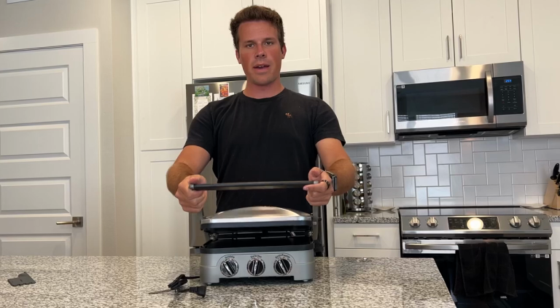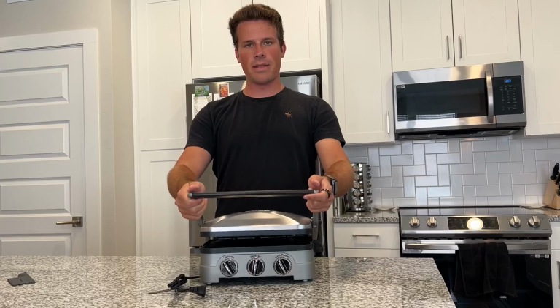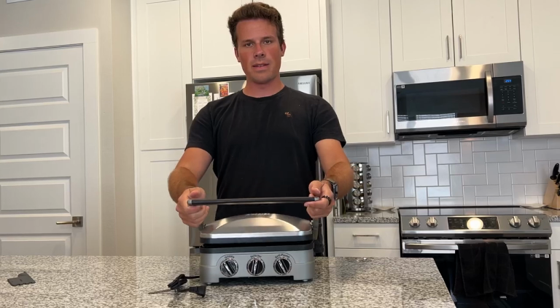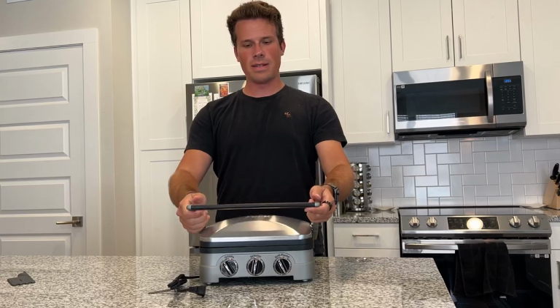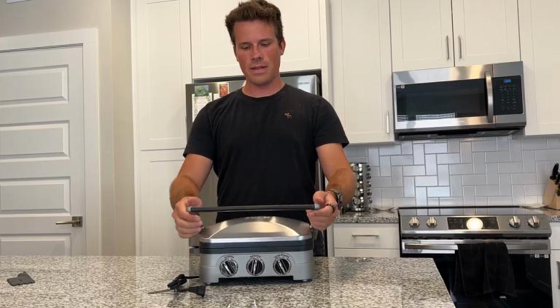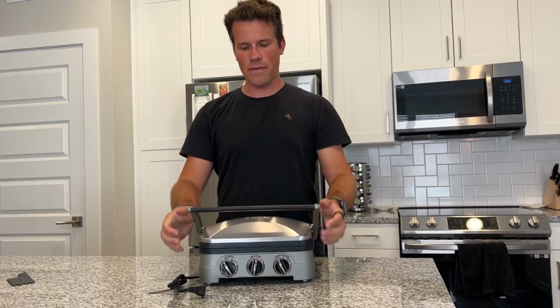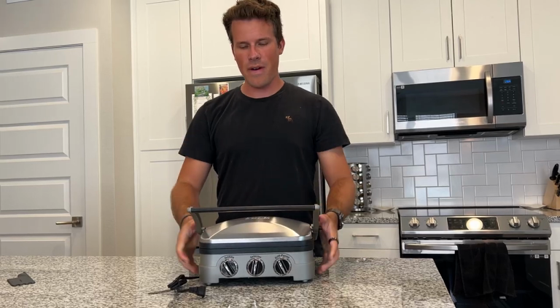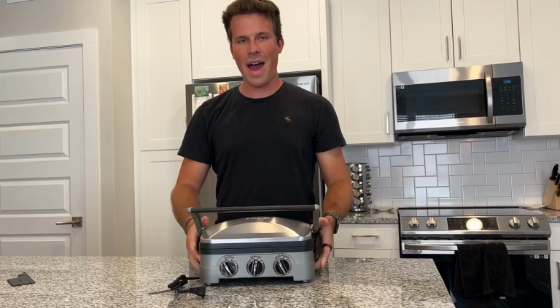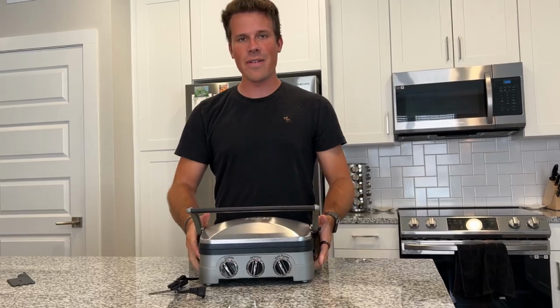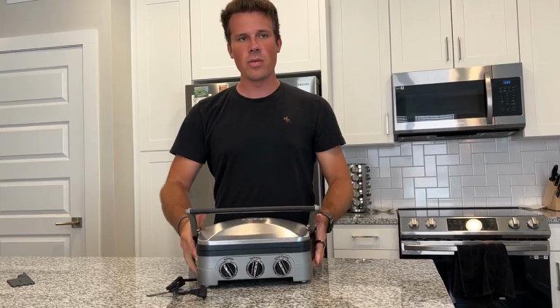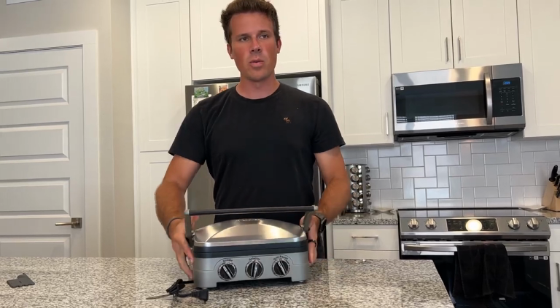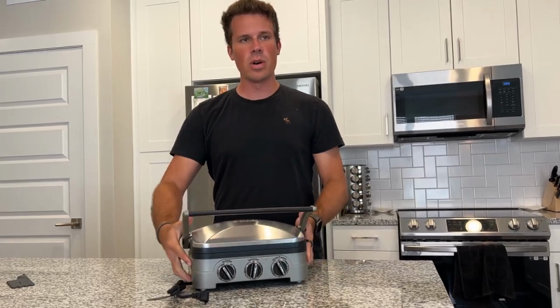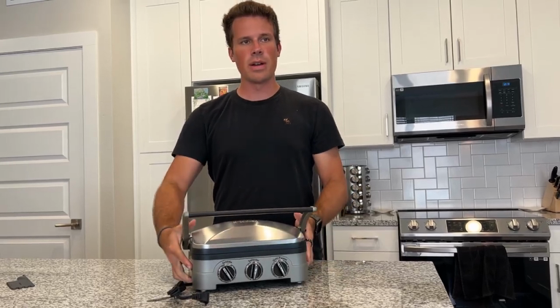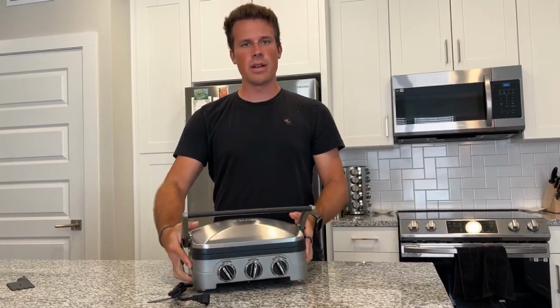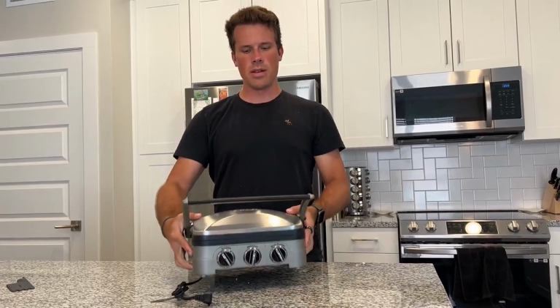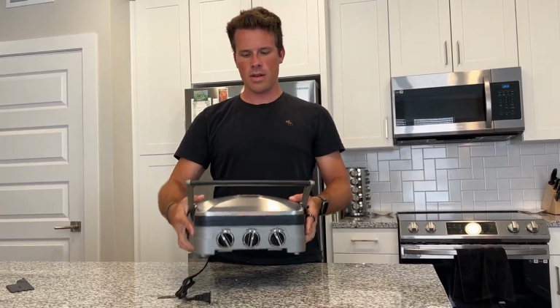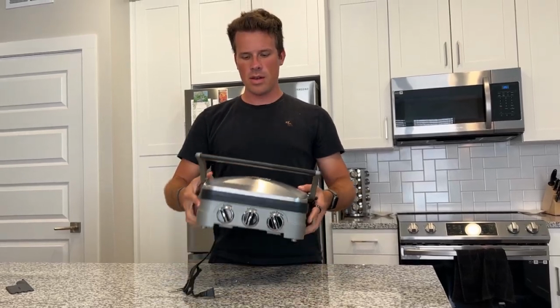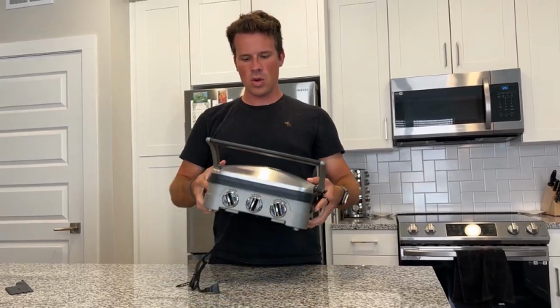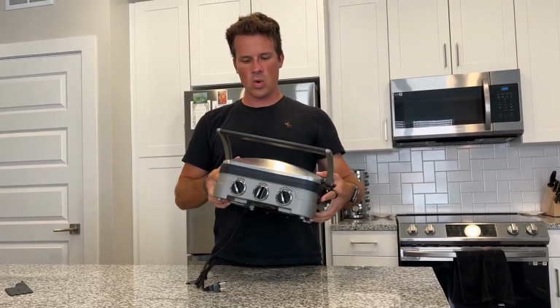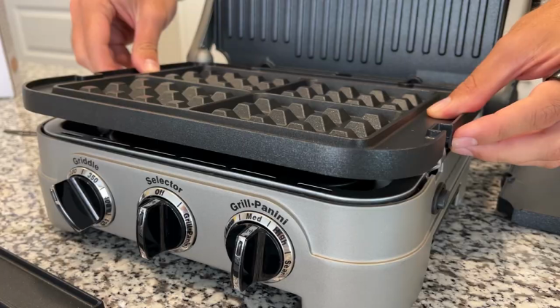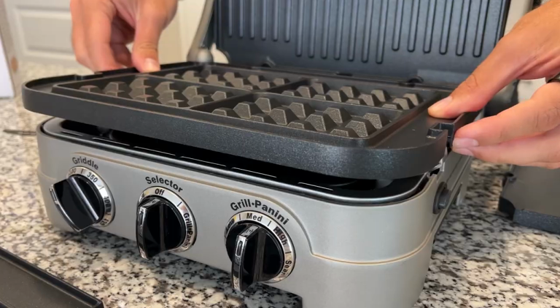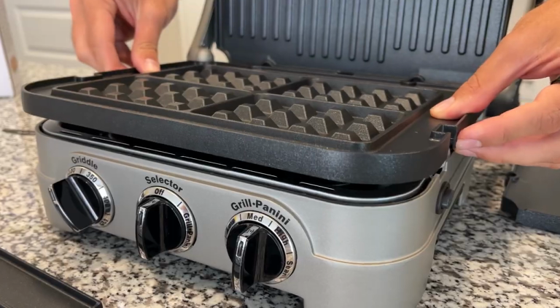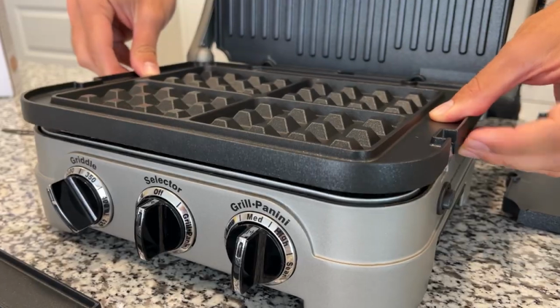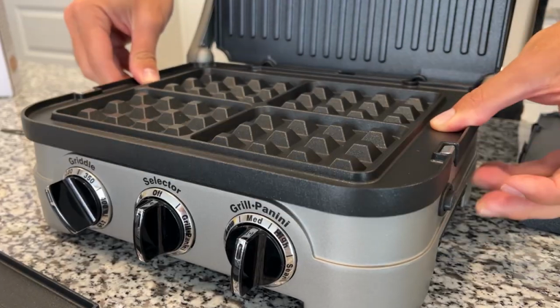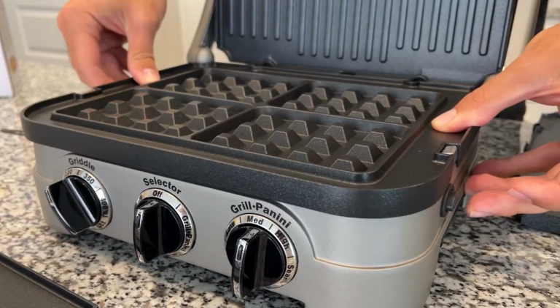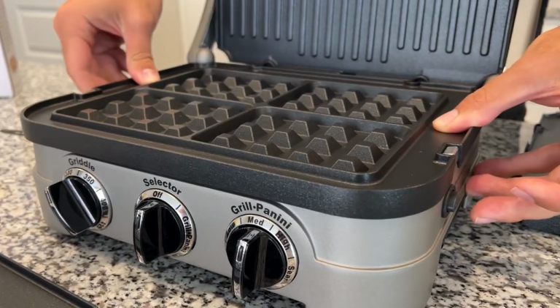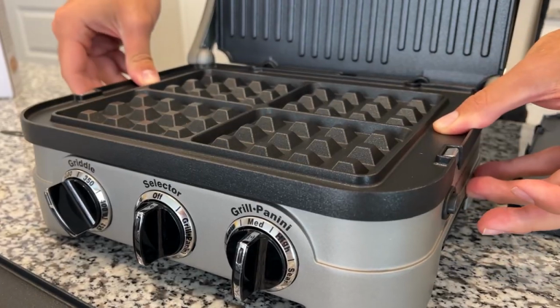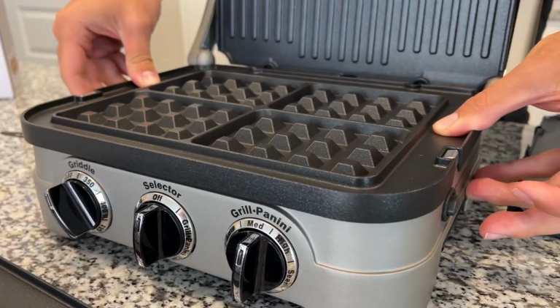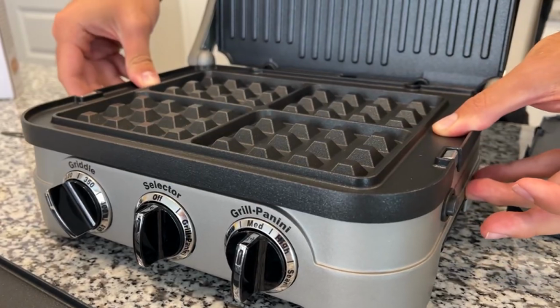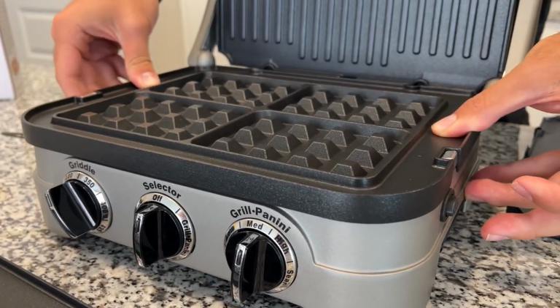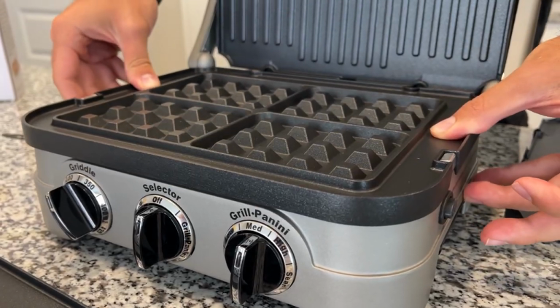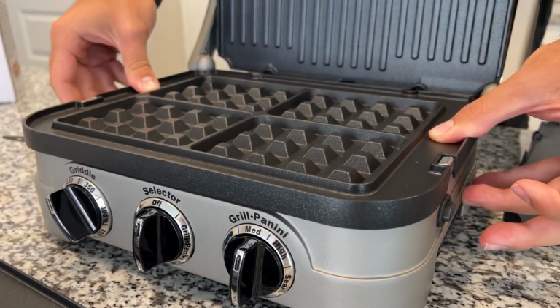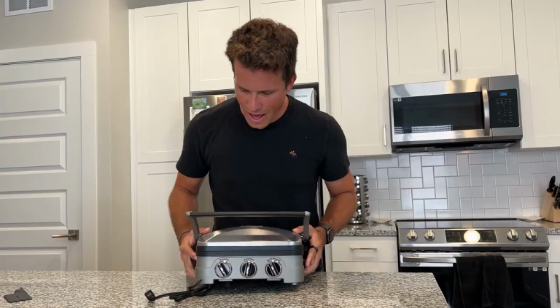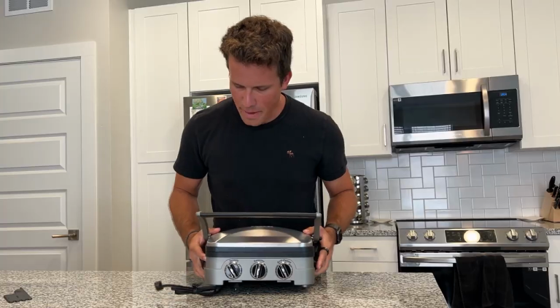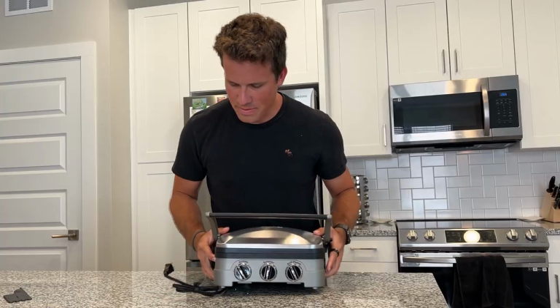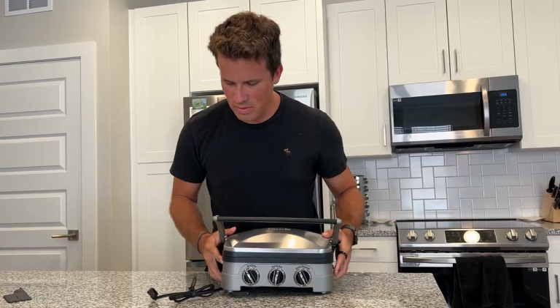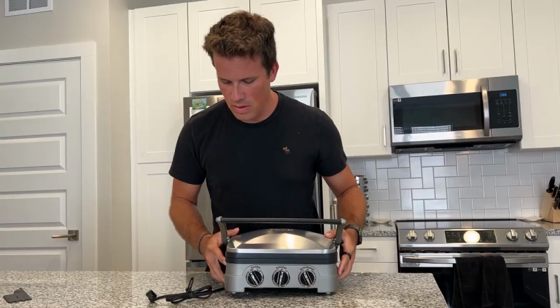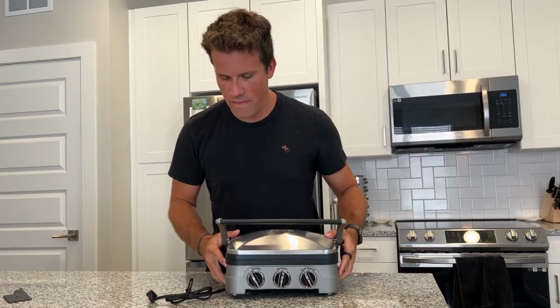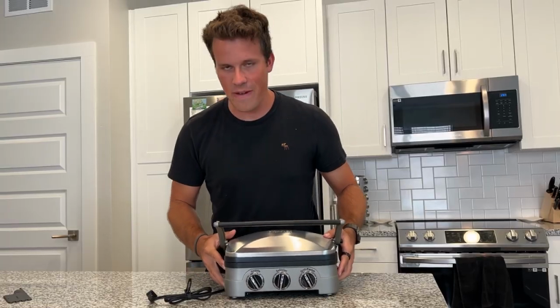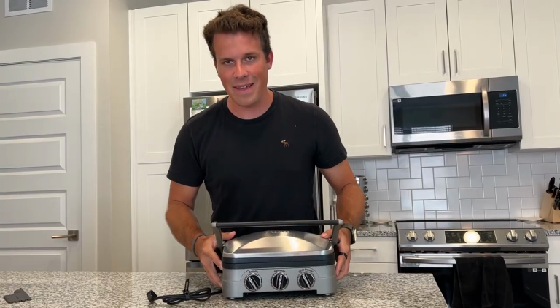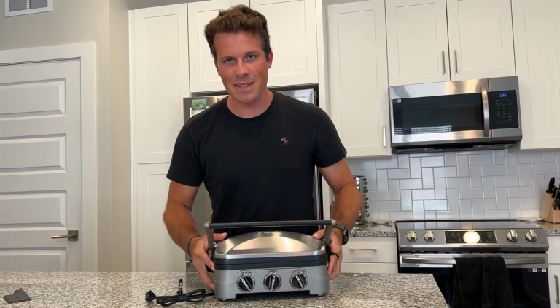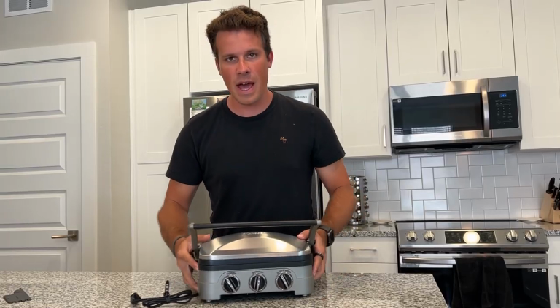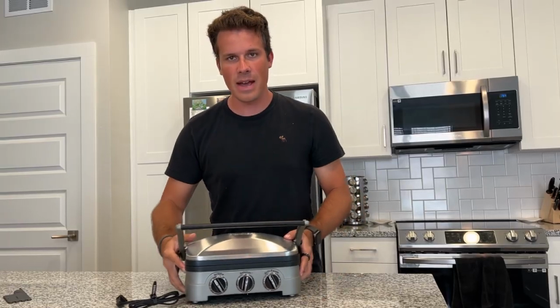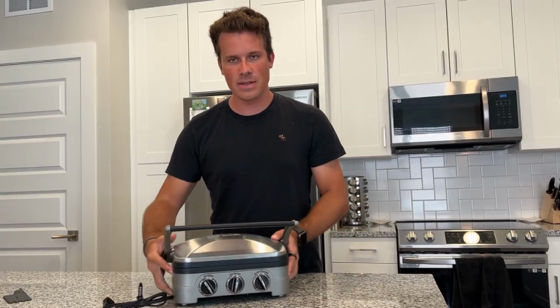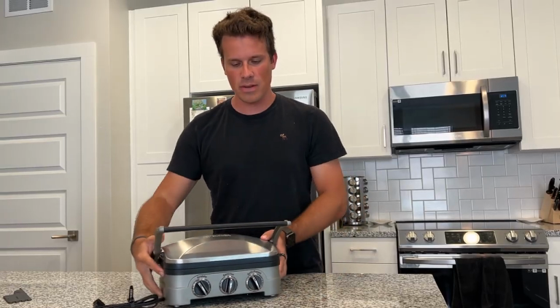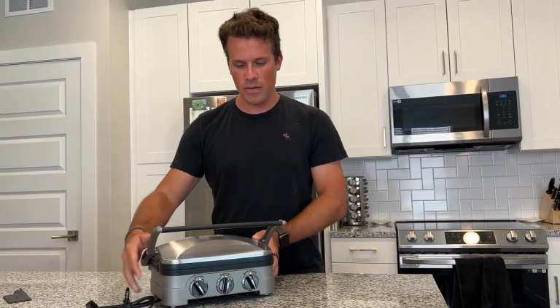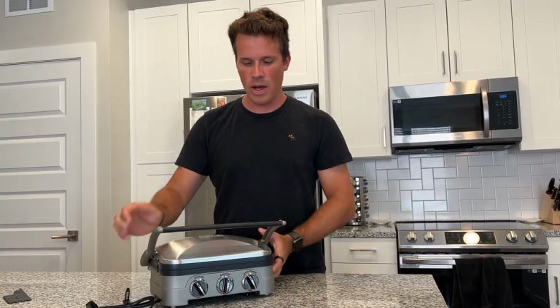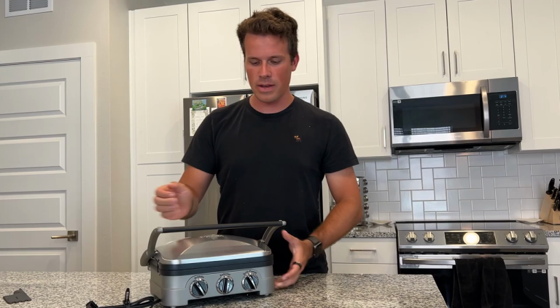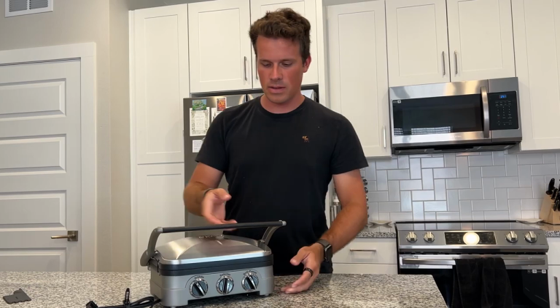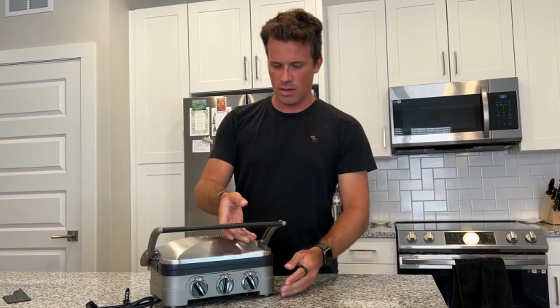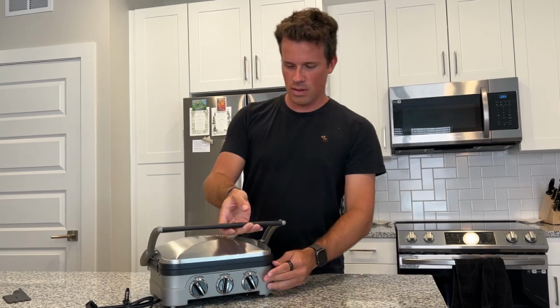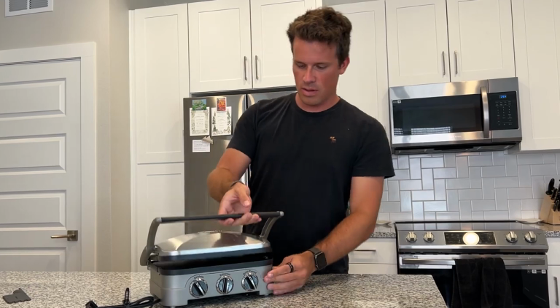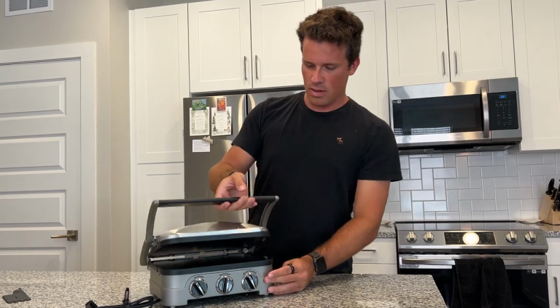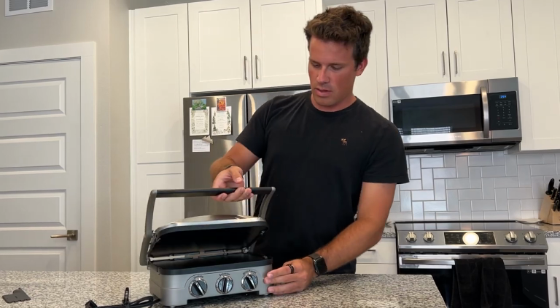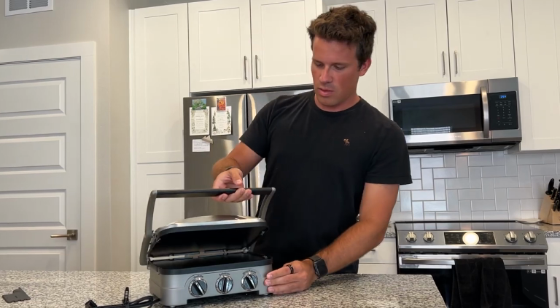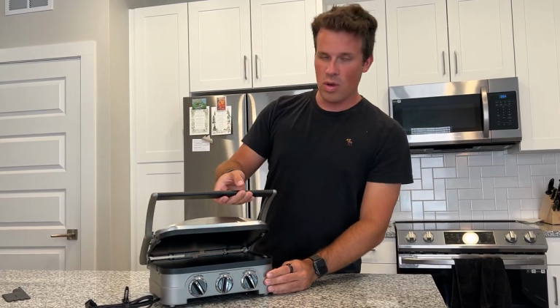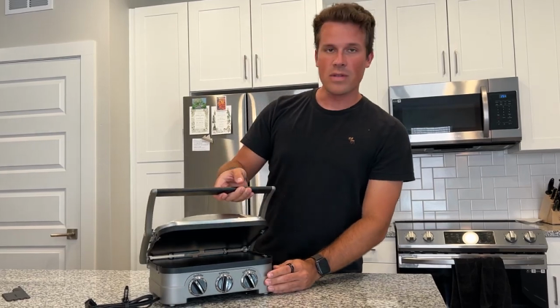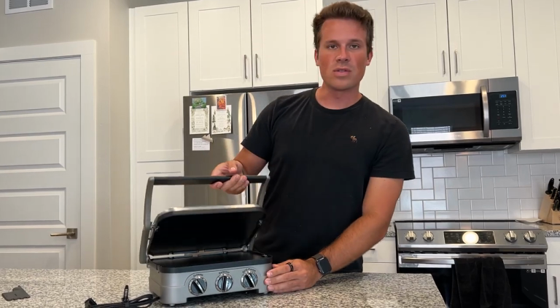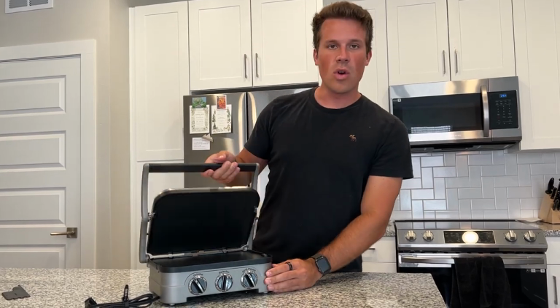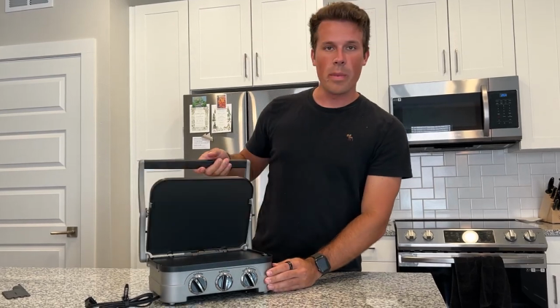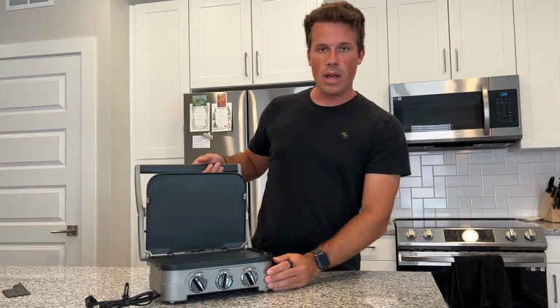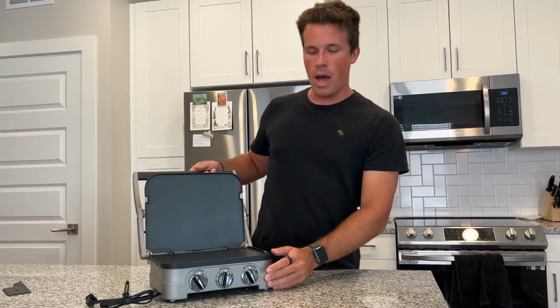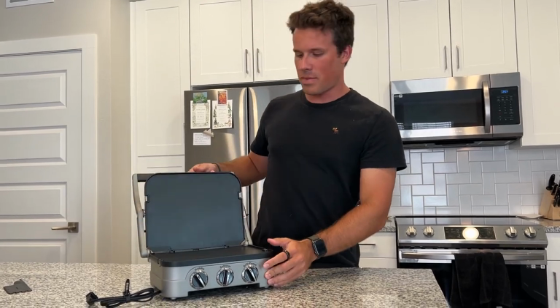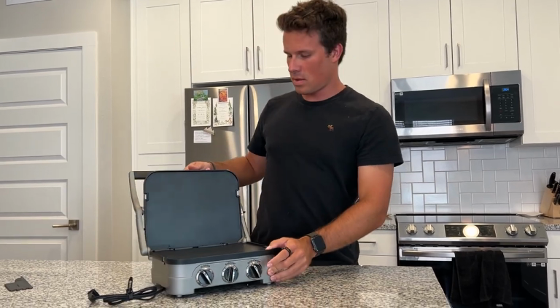This is the 5-in-1 Cuisinart Griddle — an absolutely fantastic device with so many options.